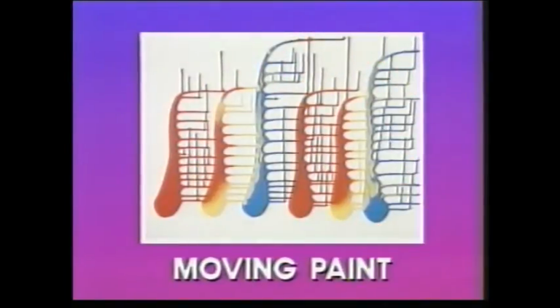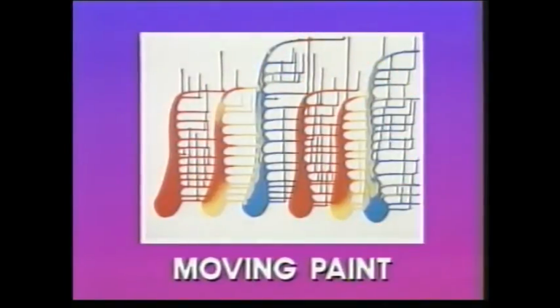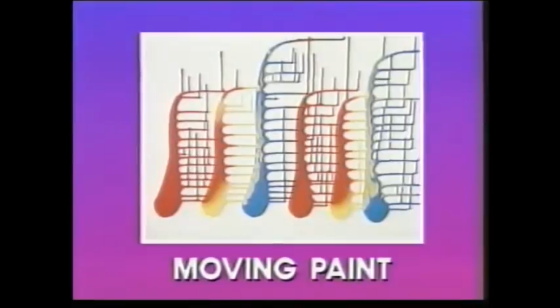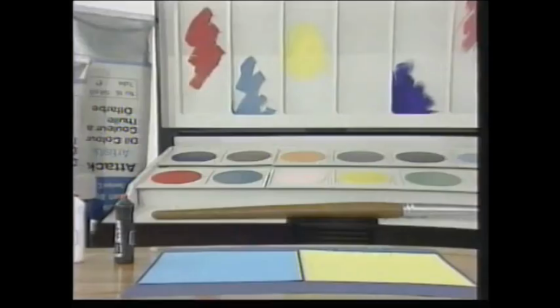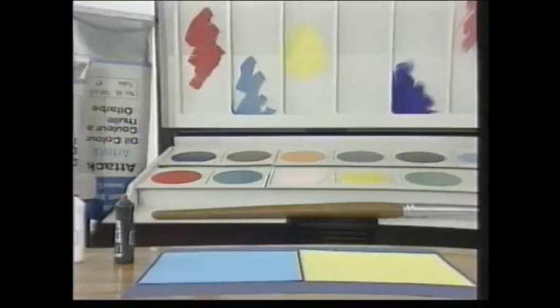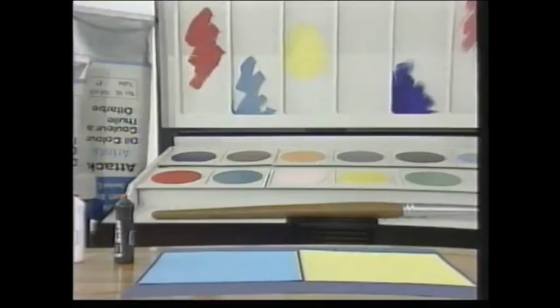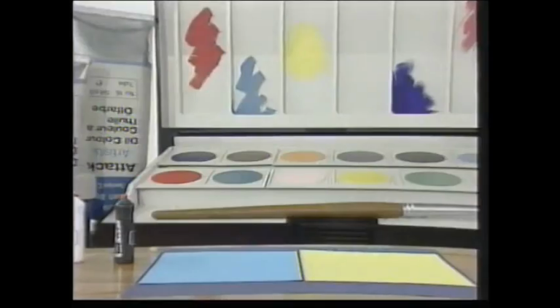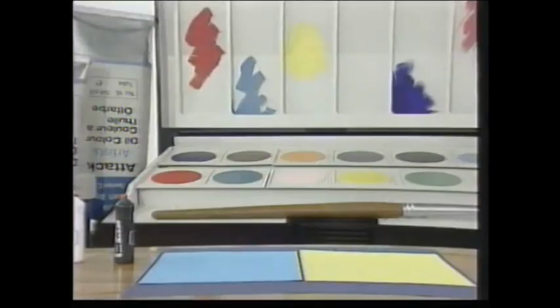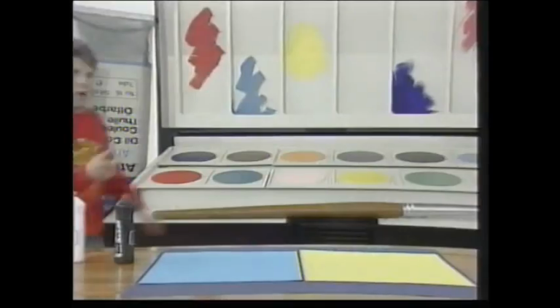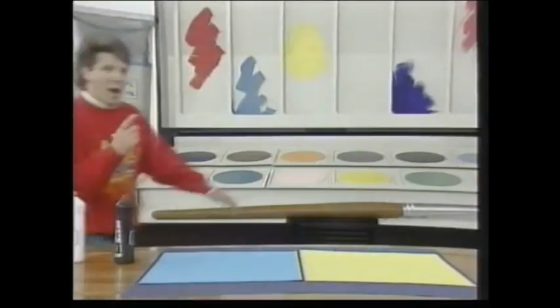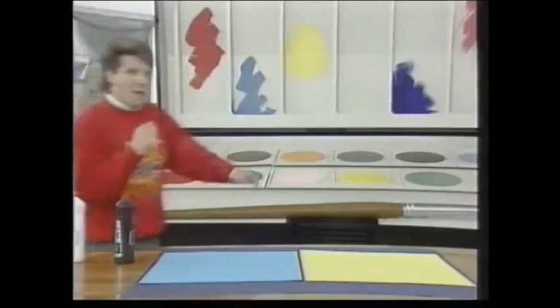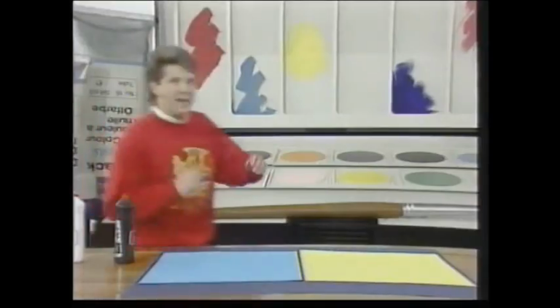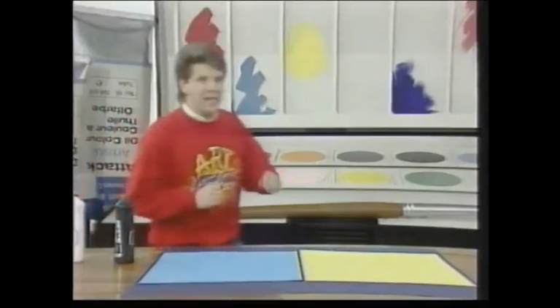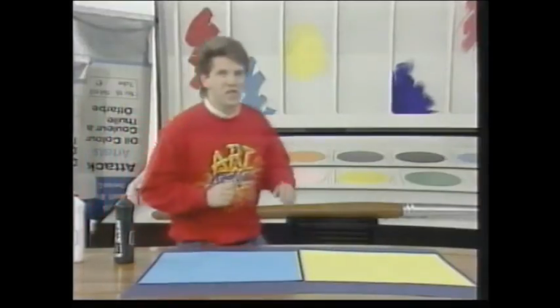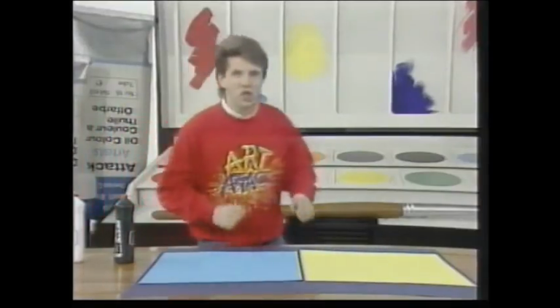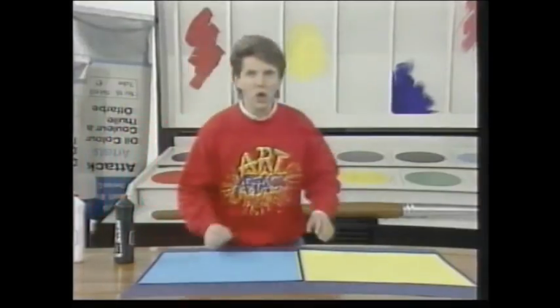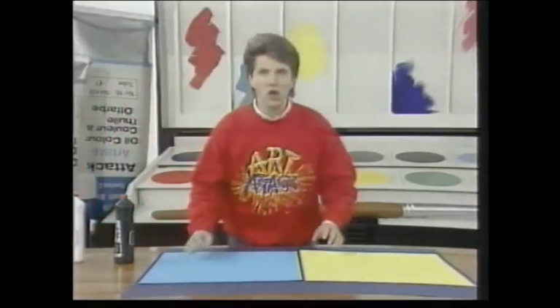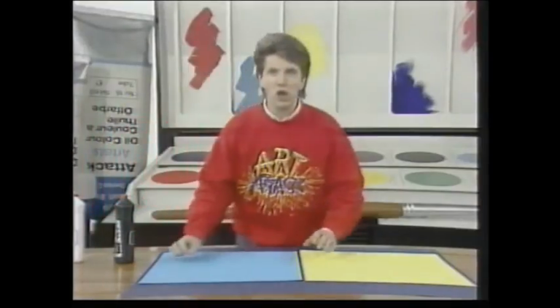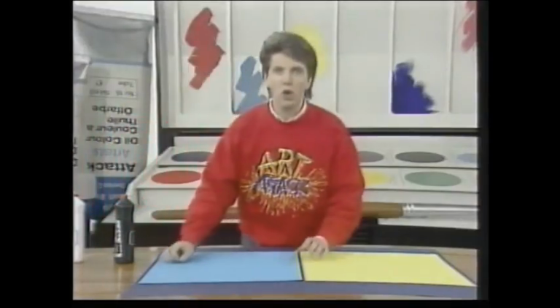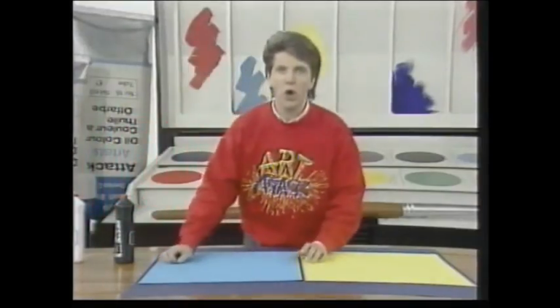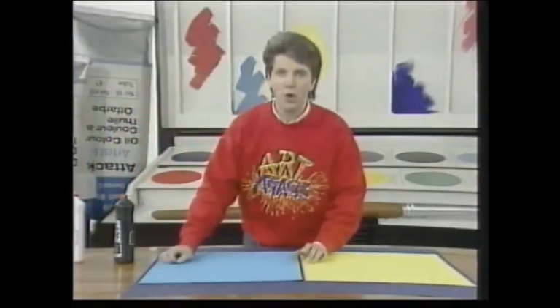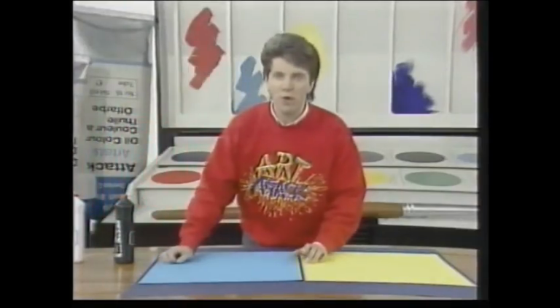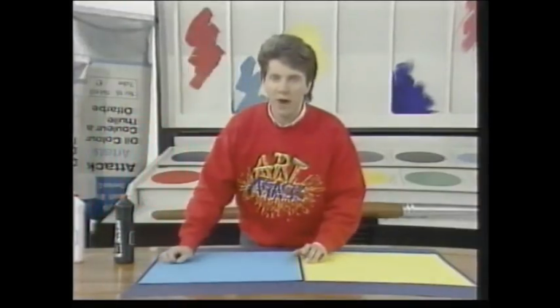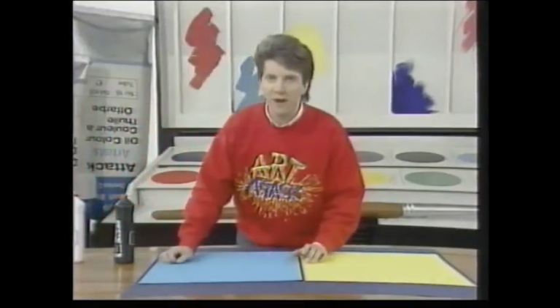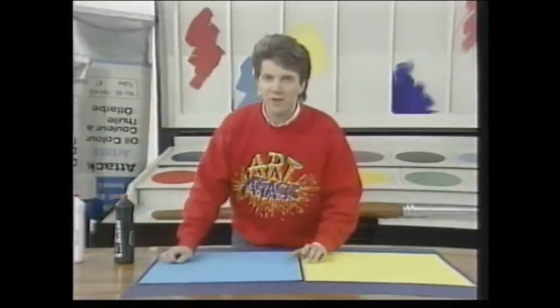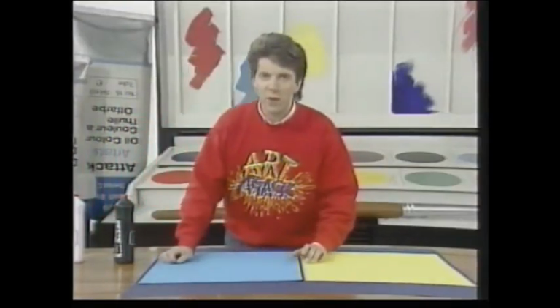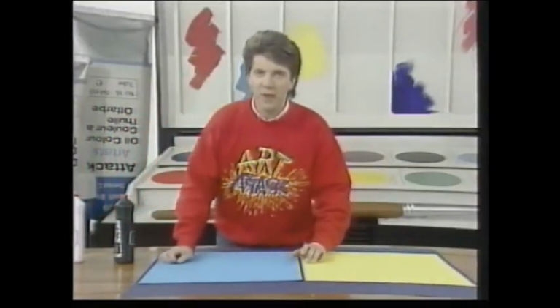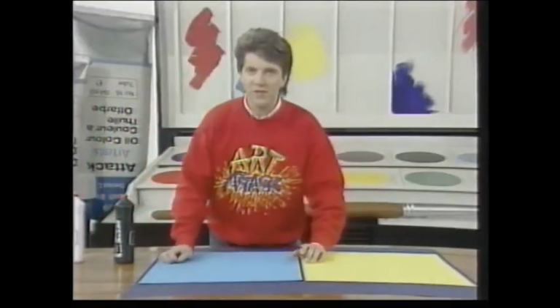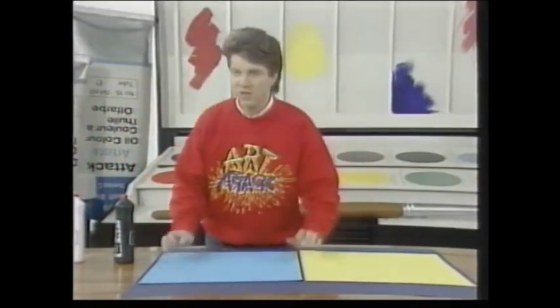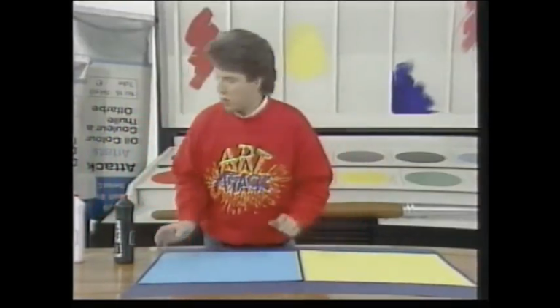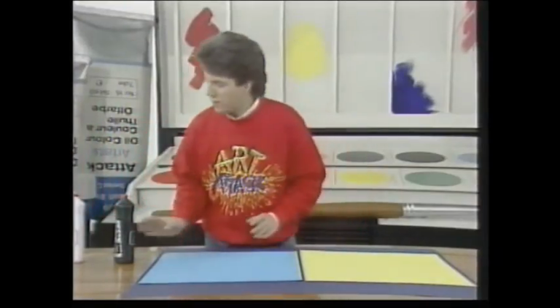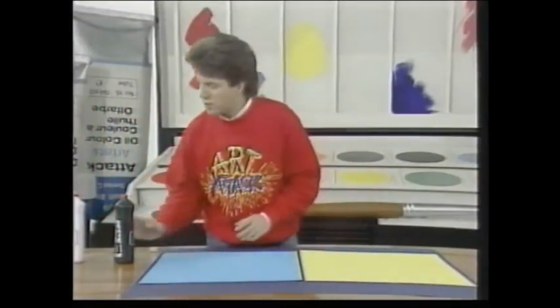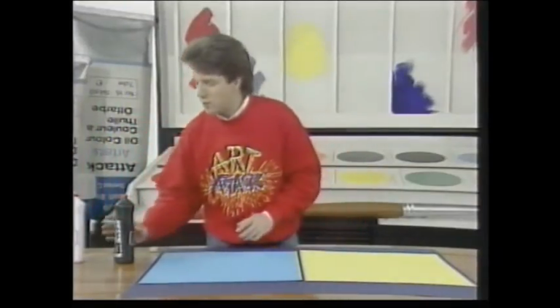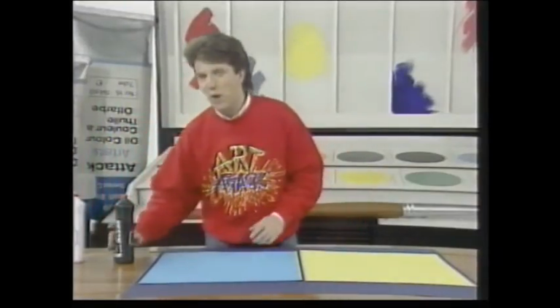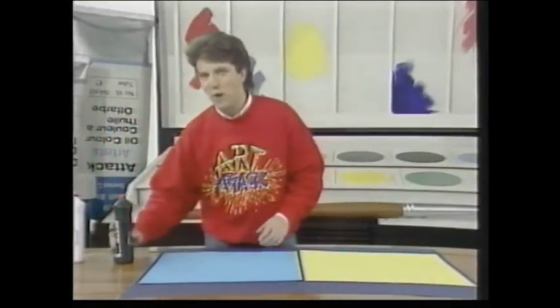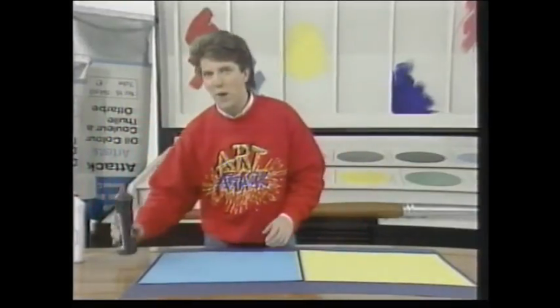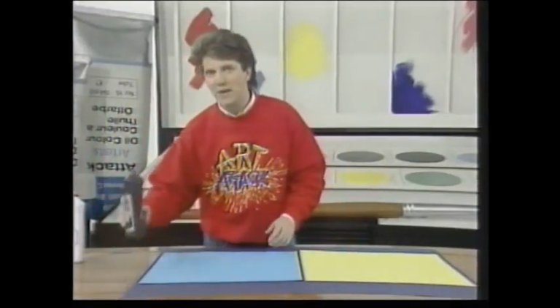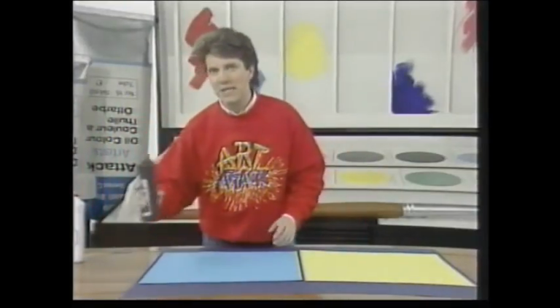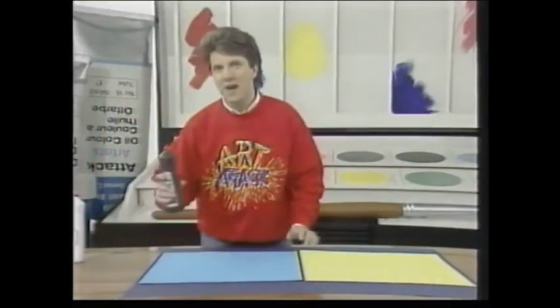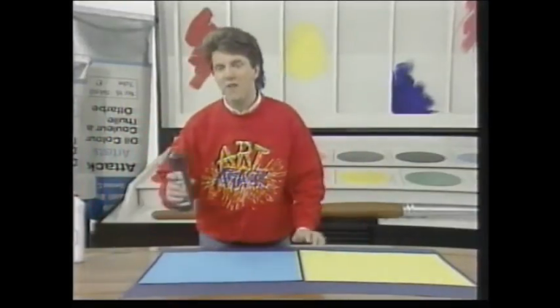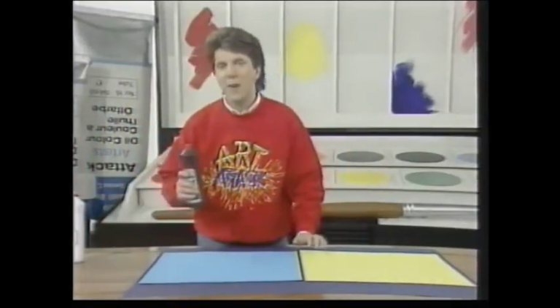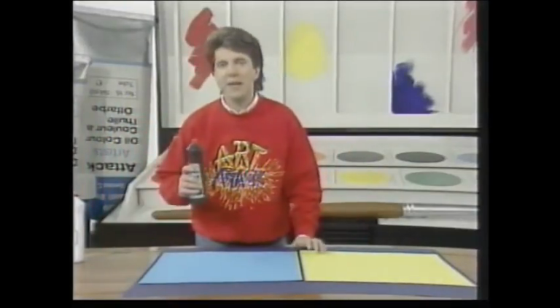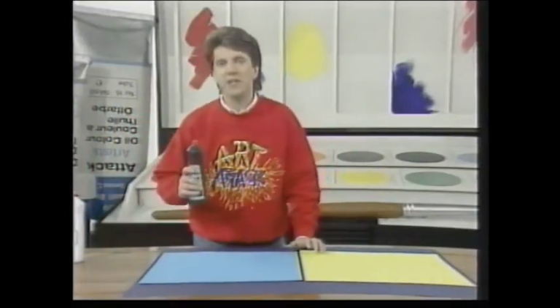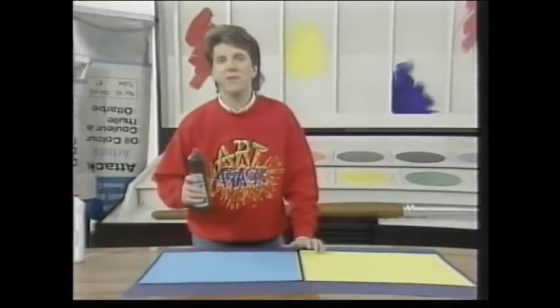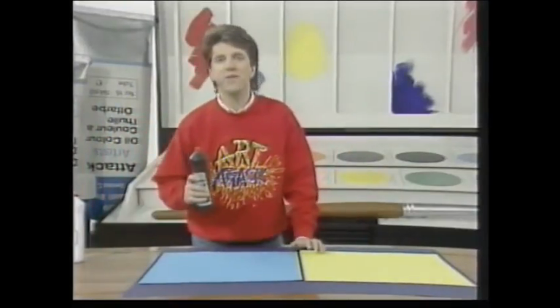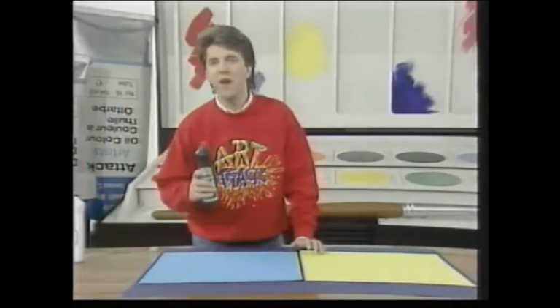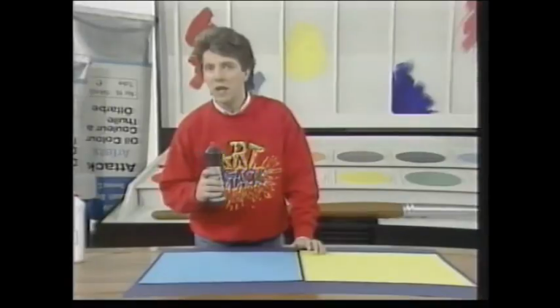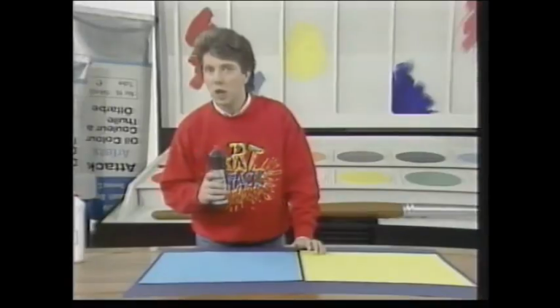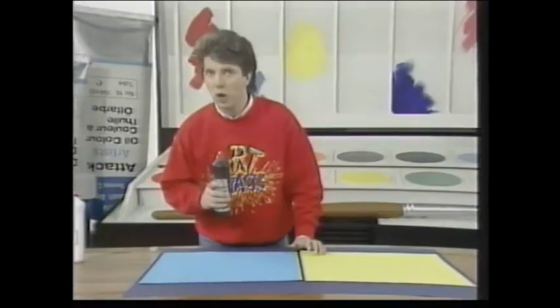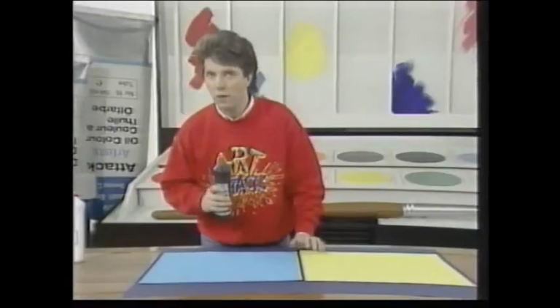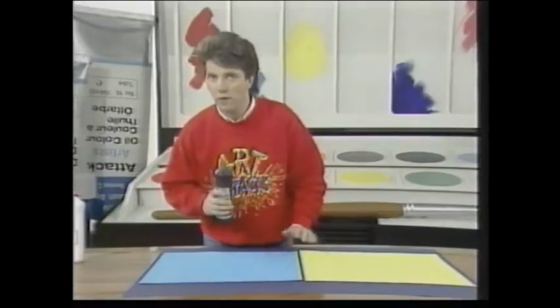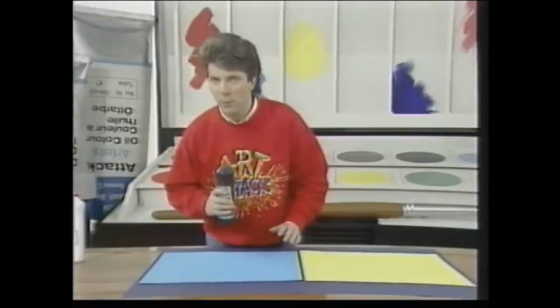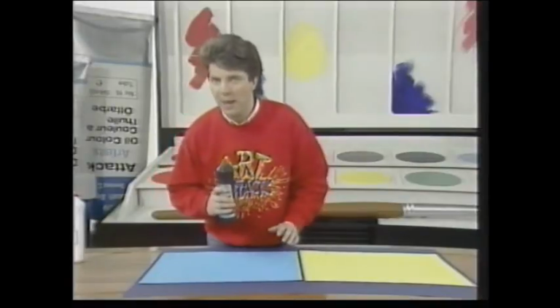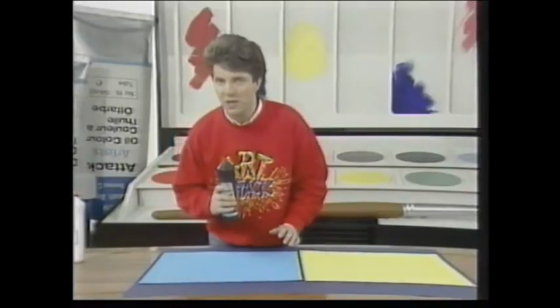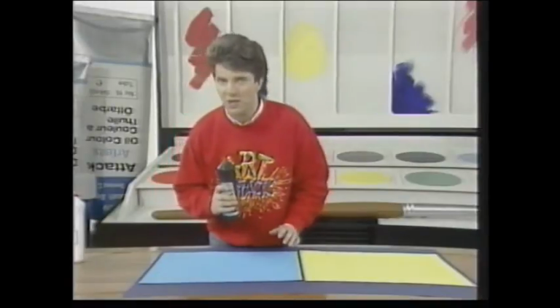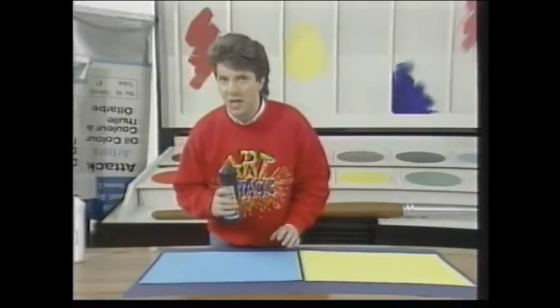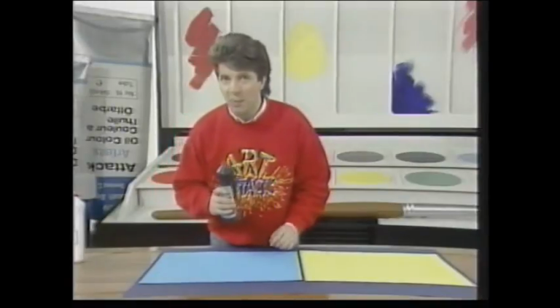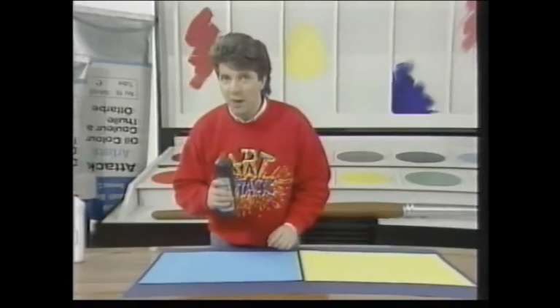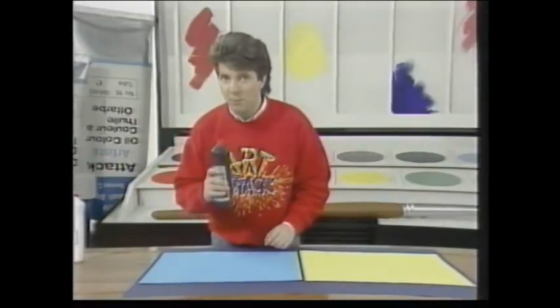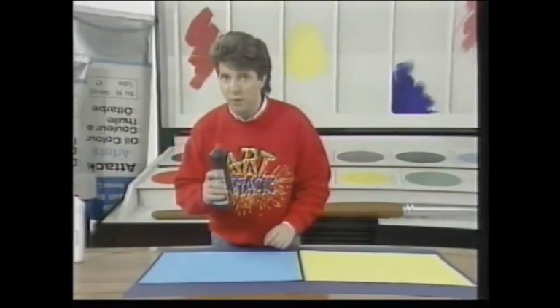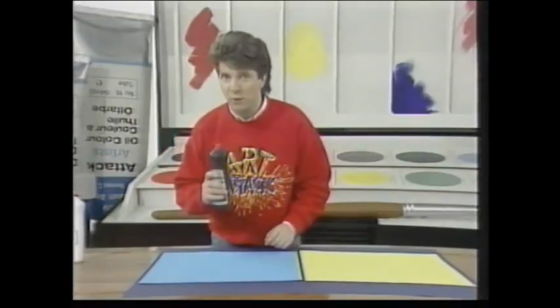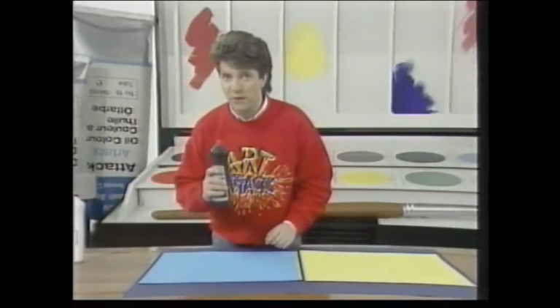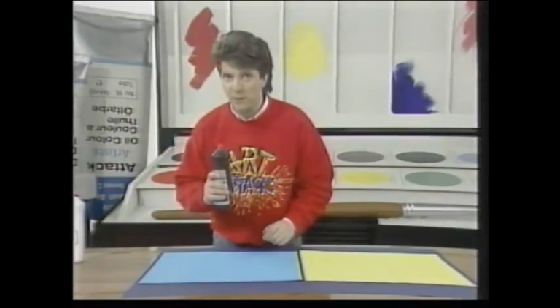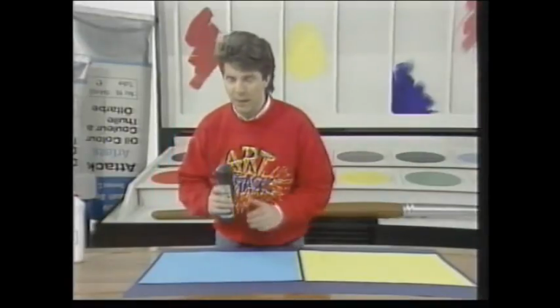Now you know how I like sloshing colour around. Well I've discovered some great ways of making some very colourful pictures by moving paint.